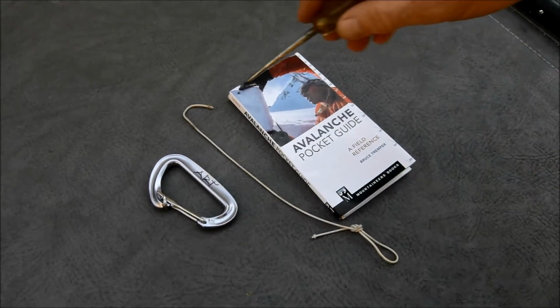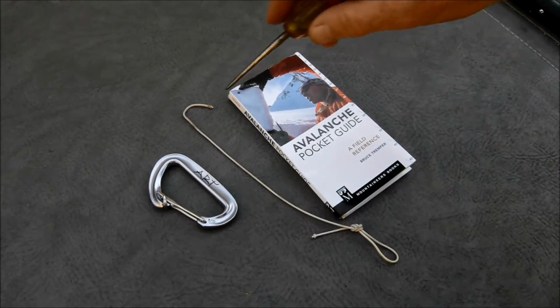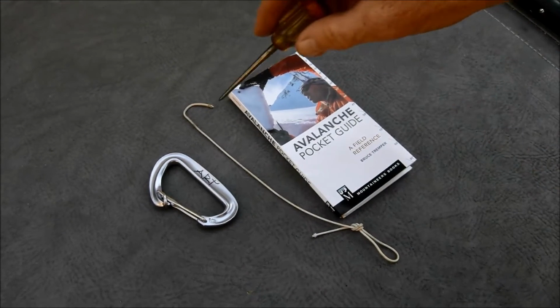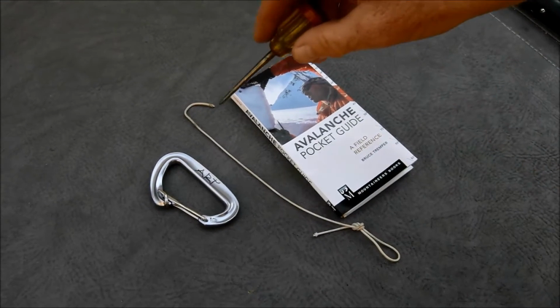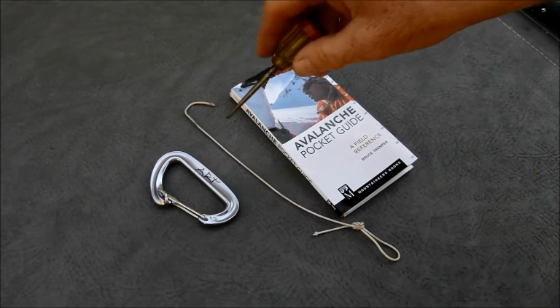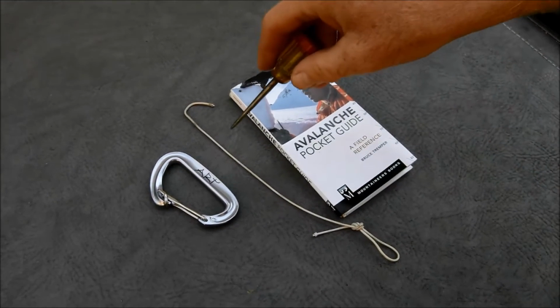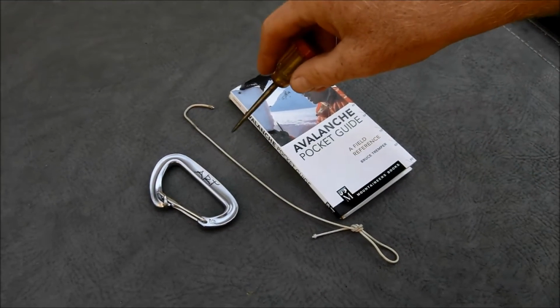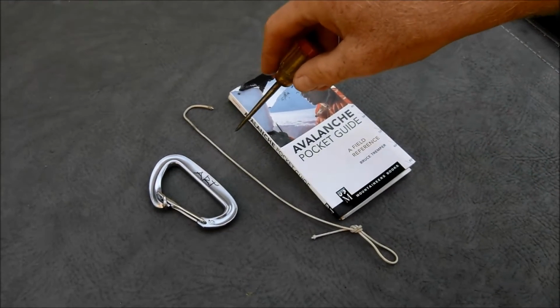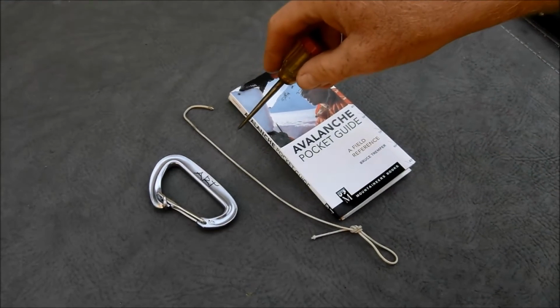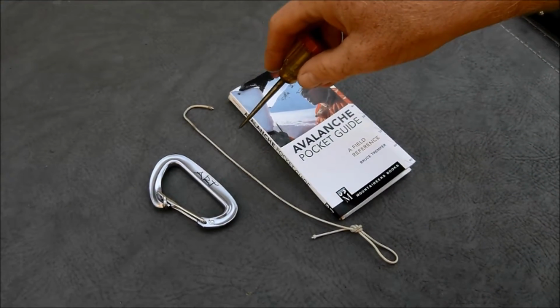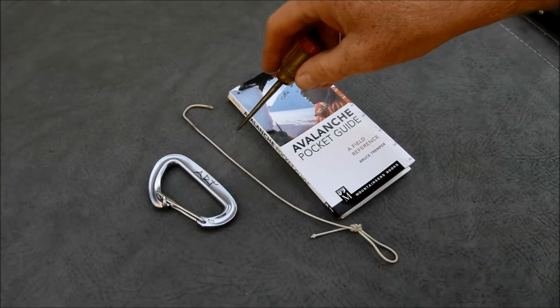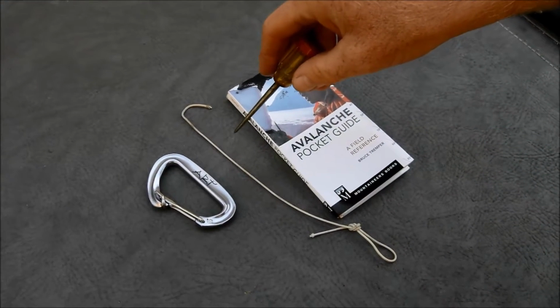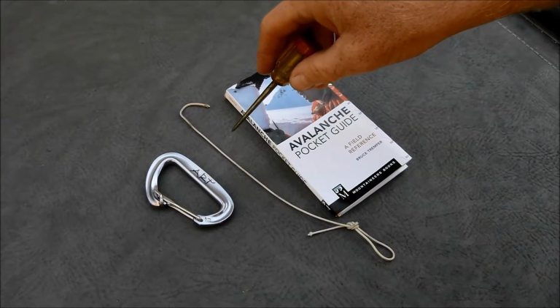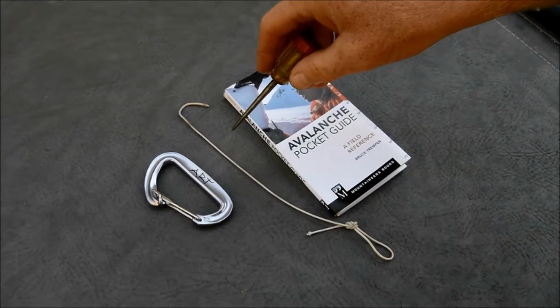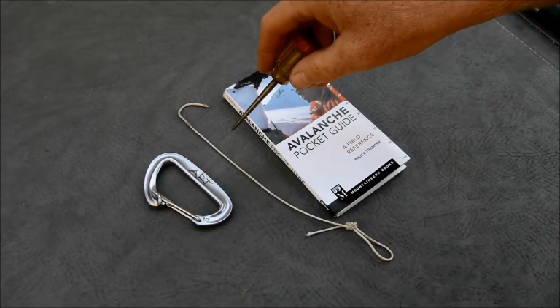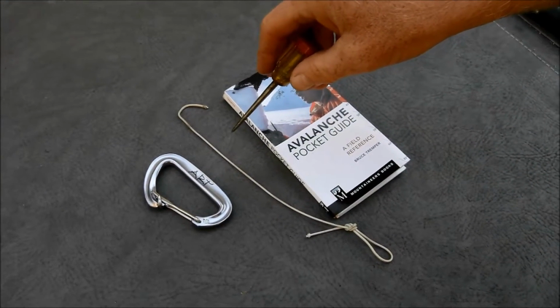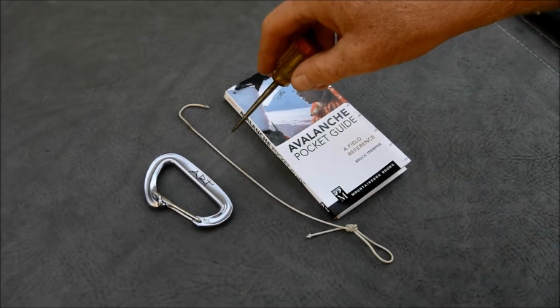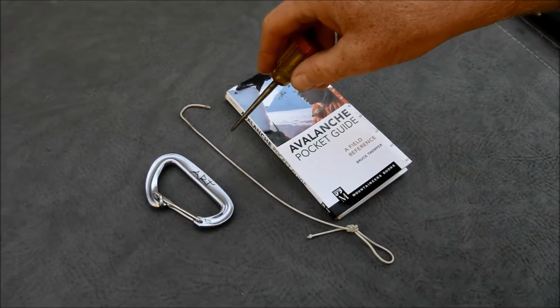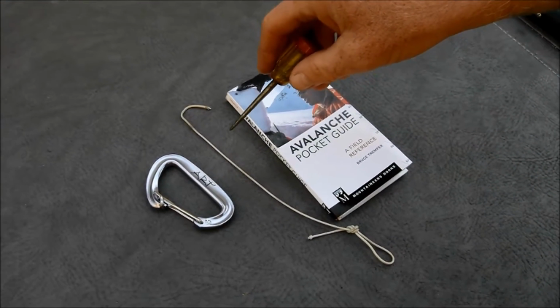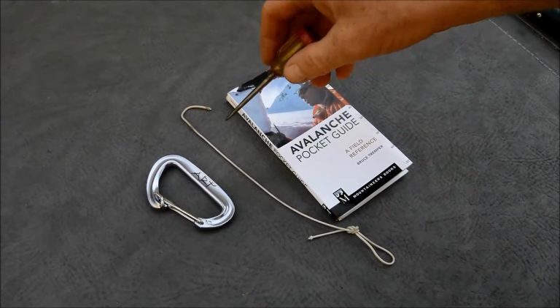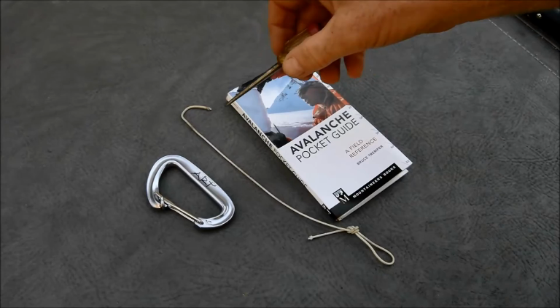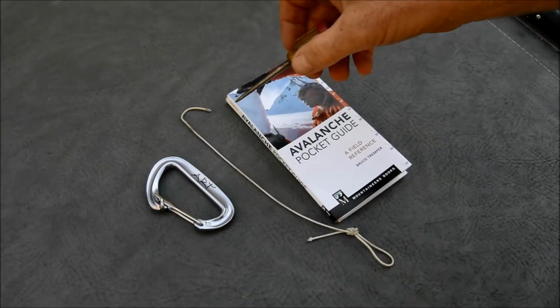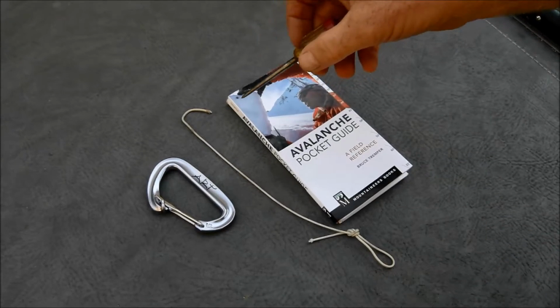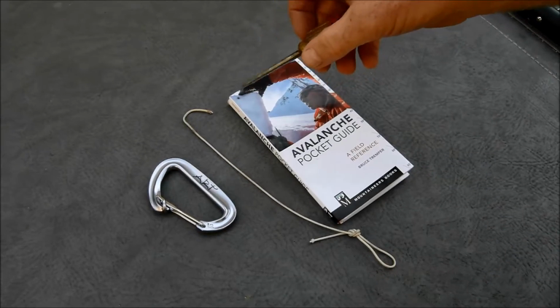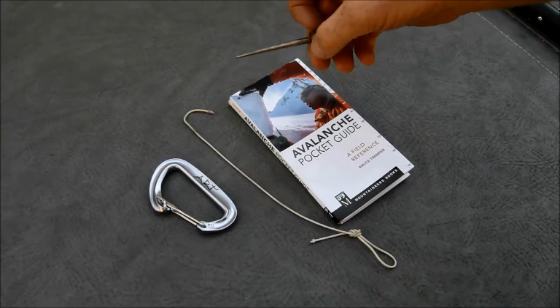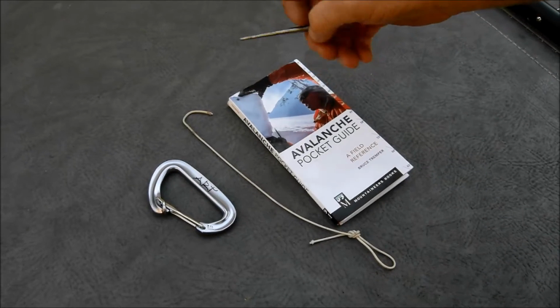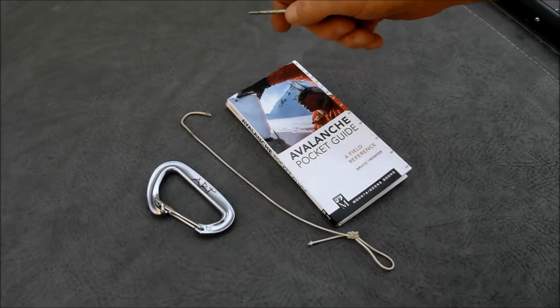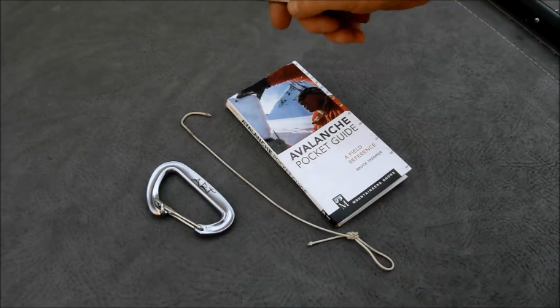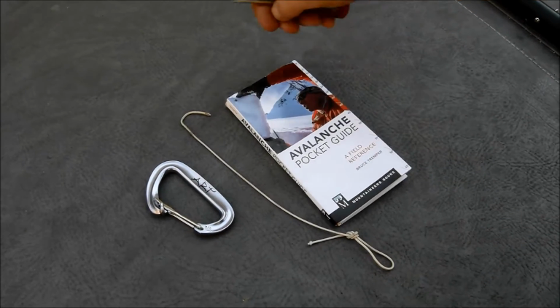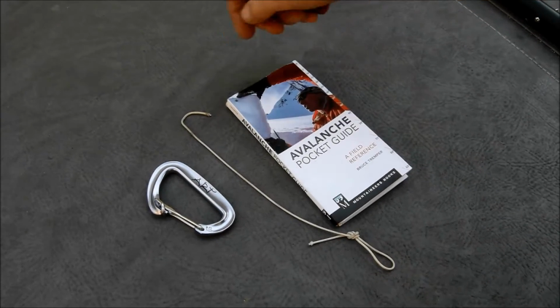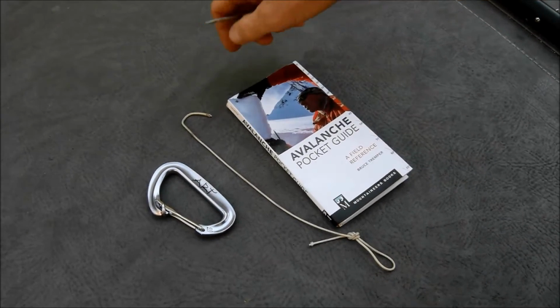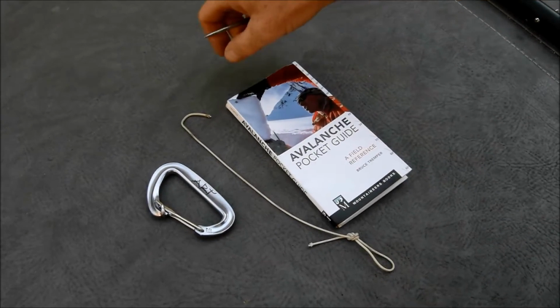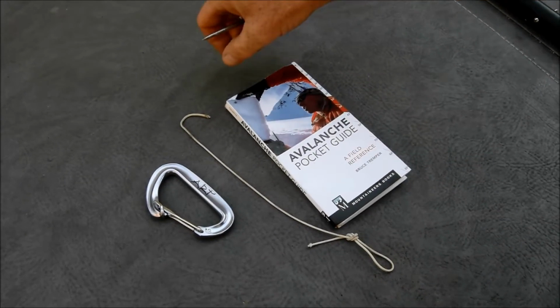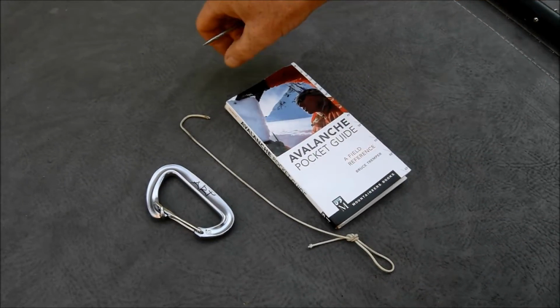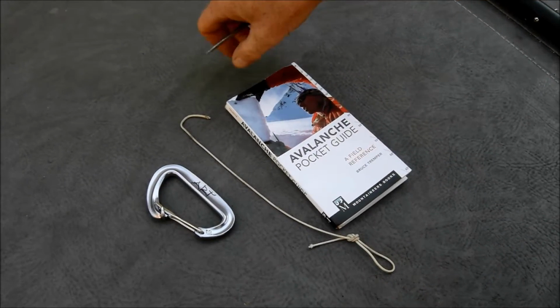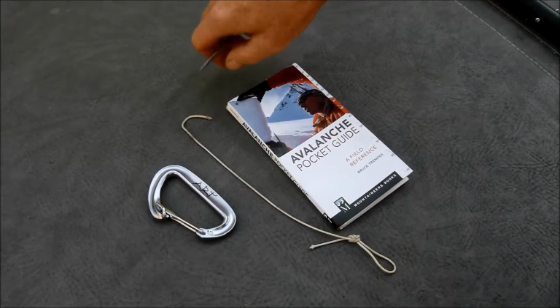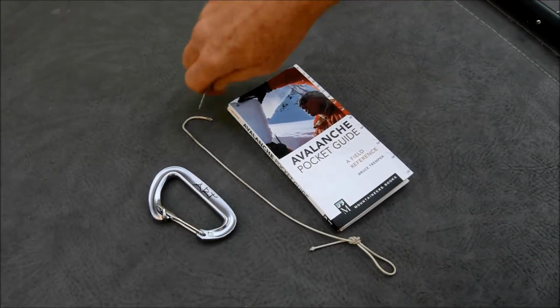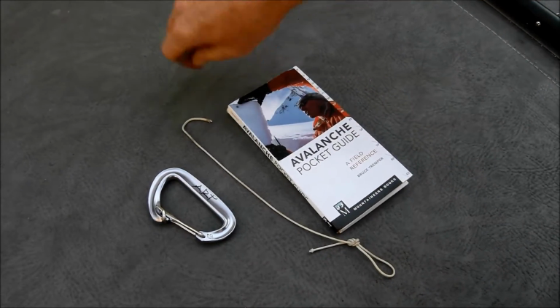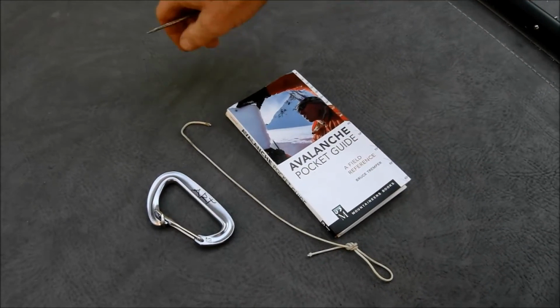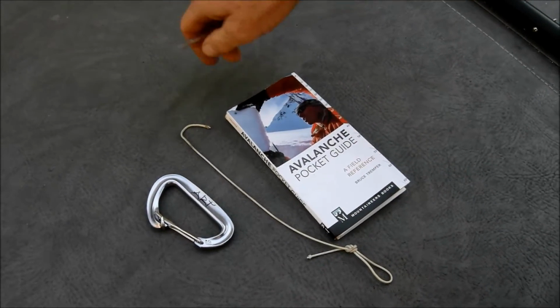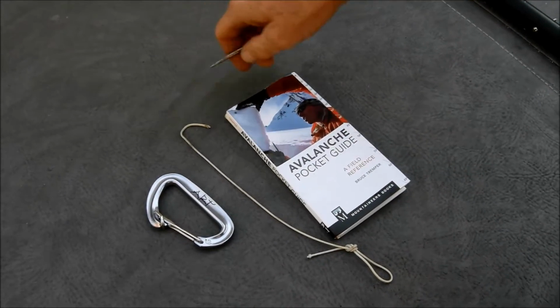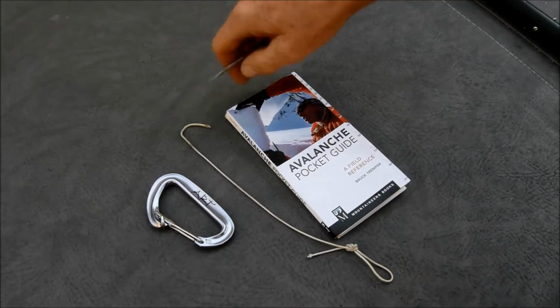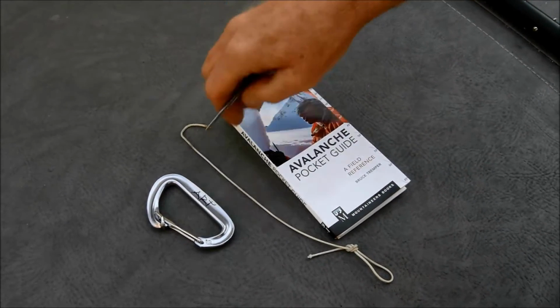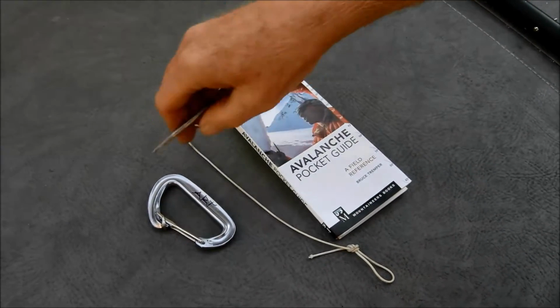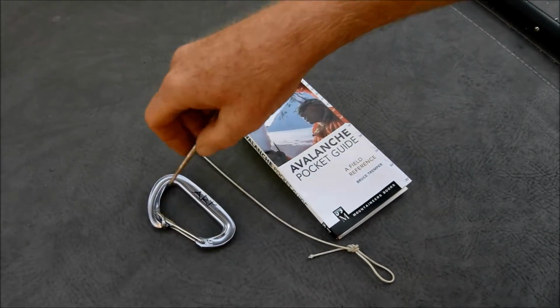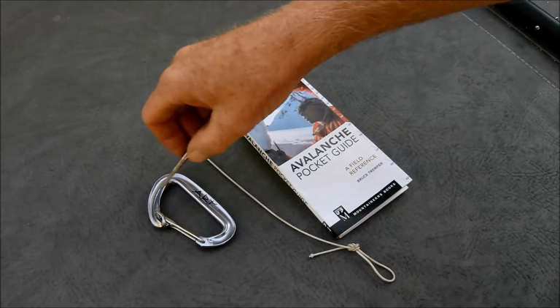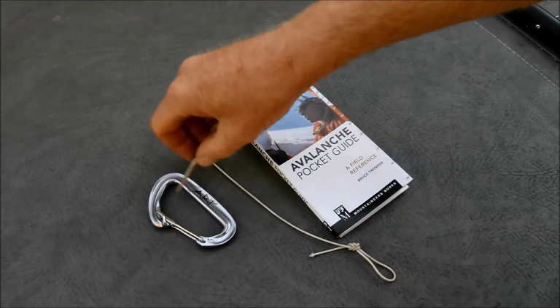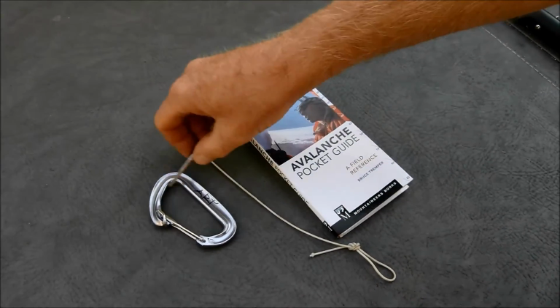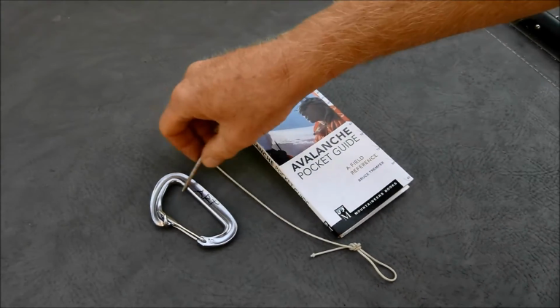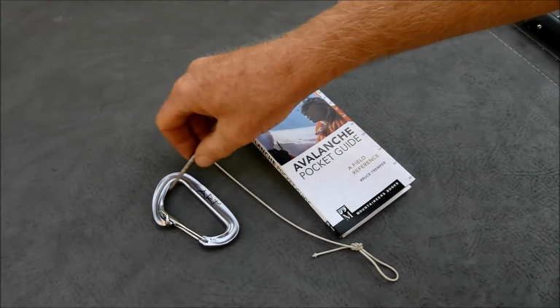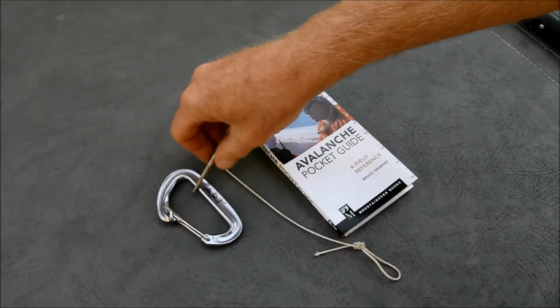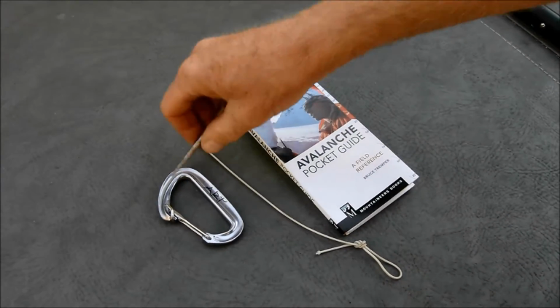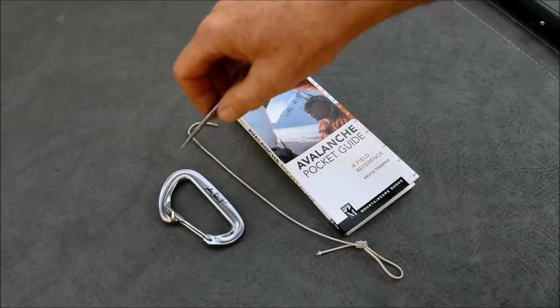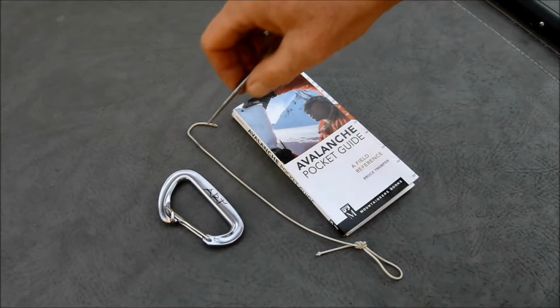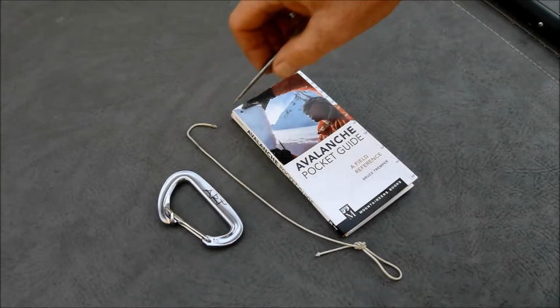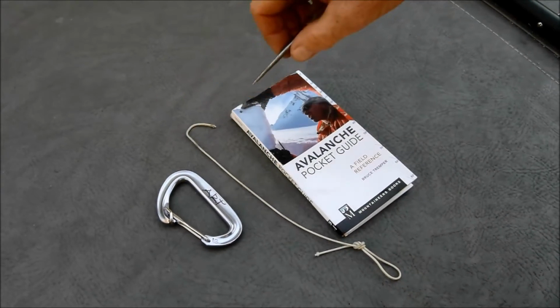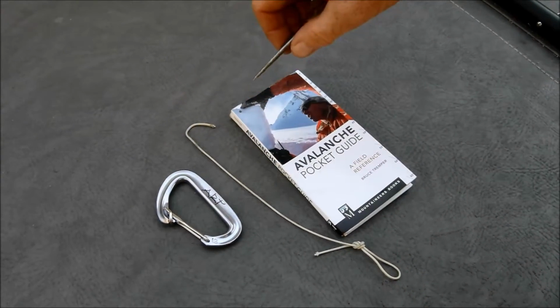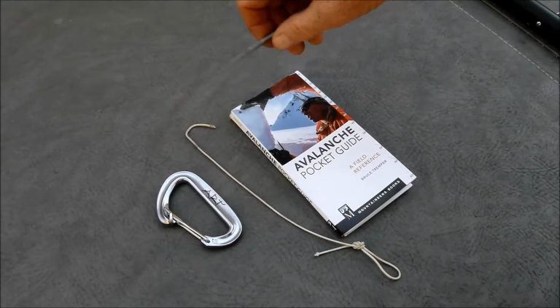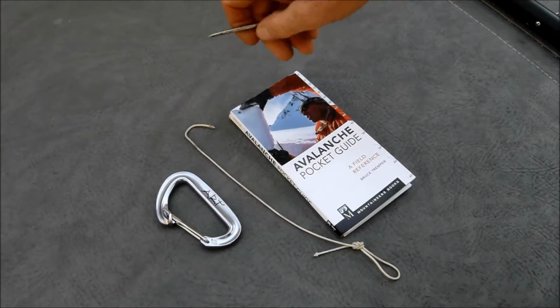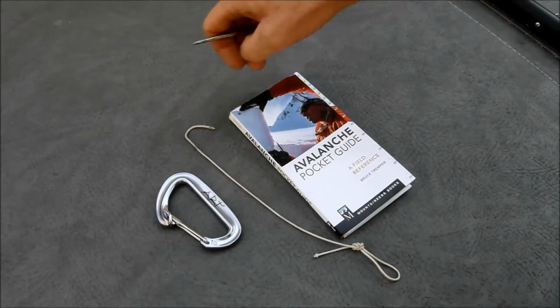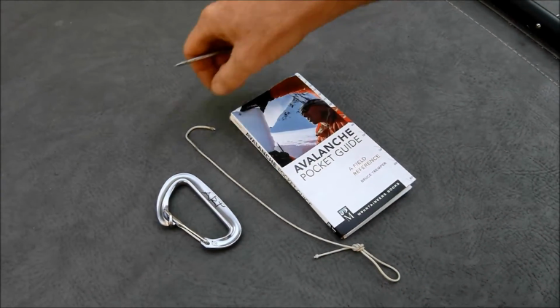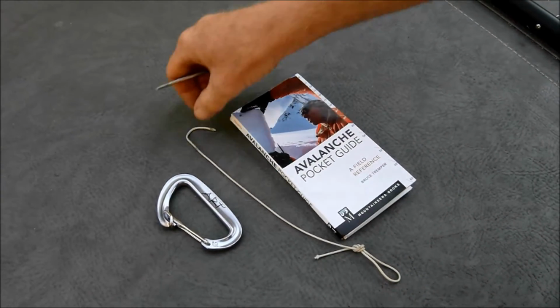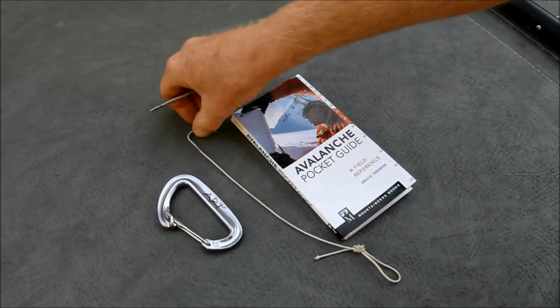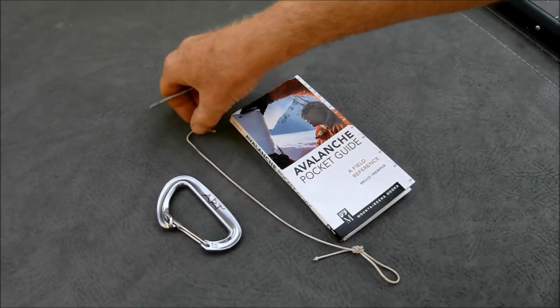Or you could use some heavy monofilament fish line — that might work well. So a thin string, and then a weight. A carabiner is a real good weight.